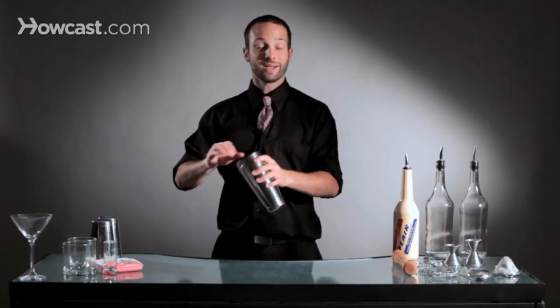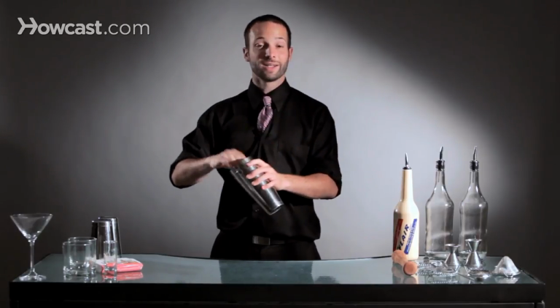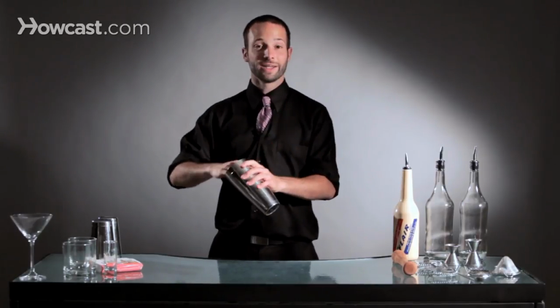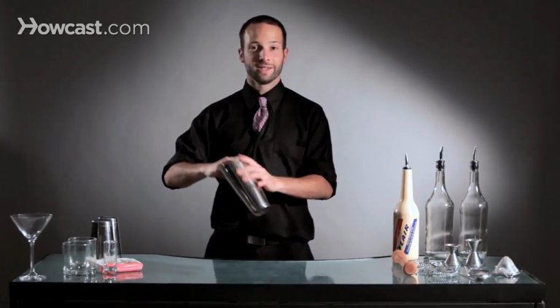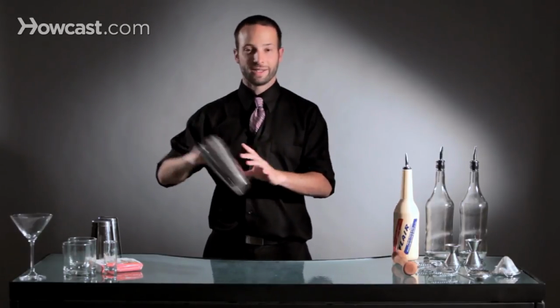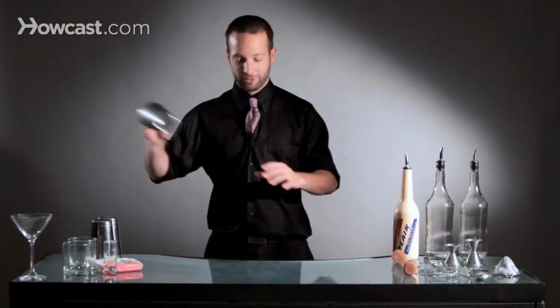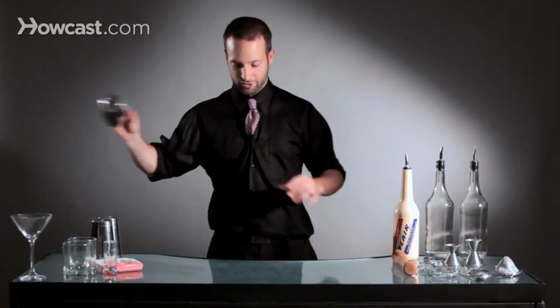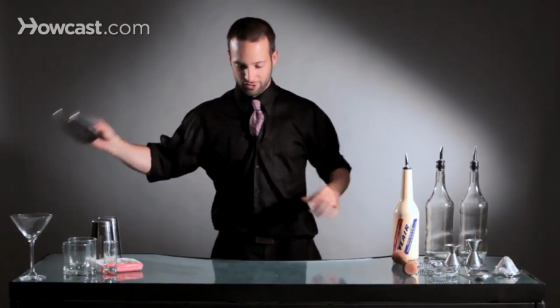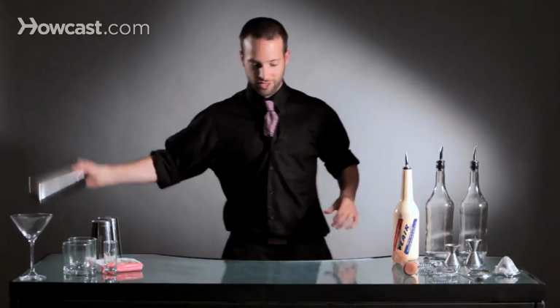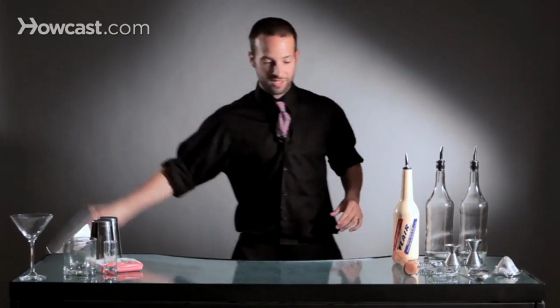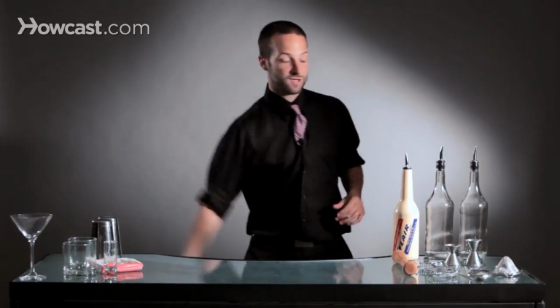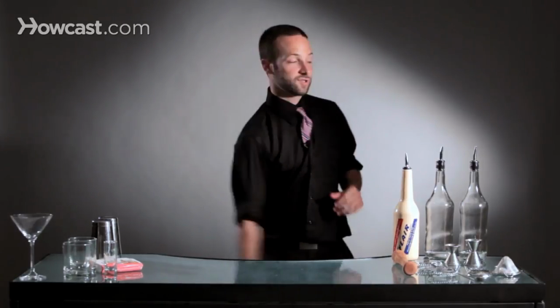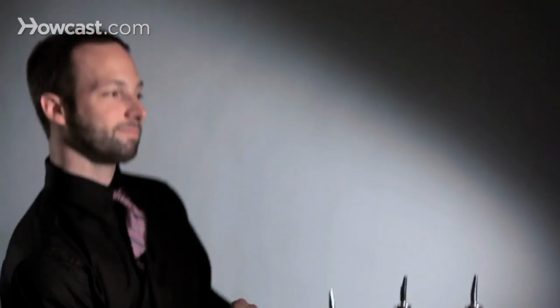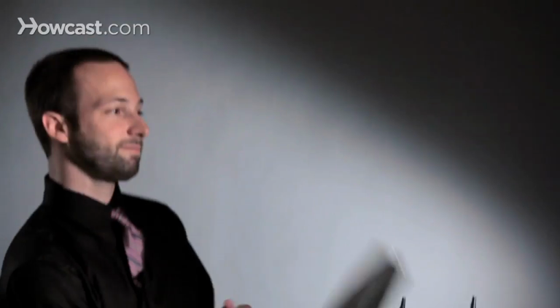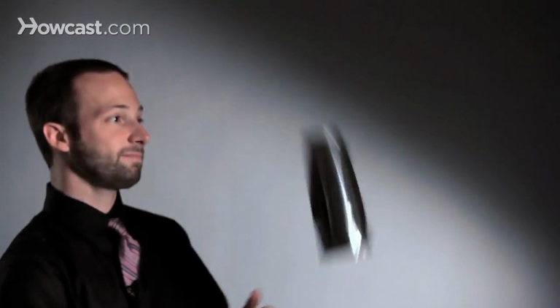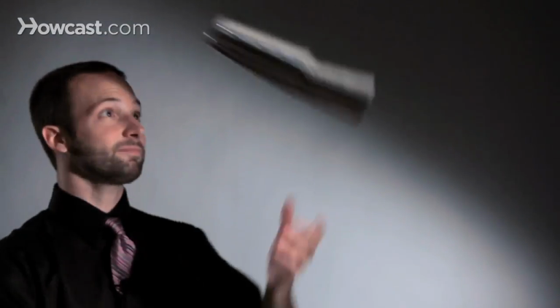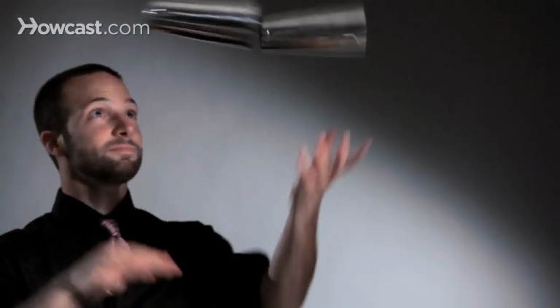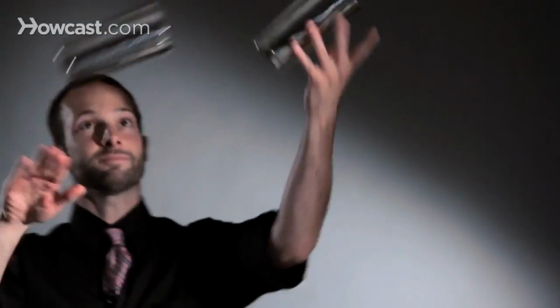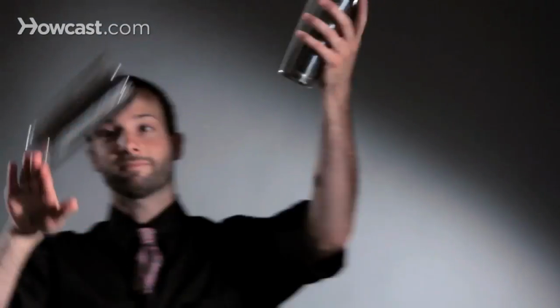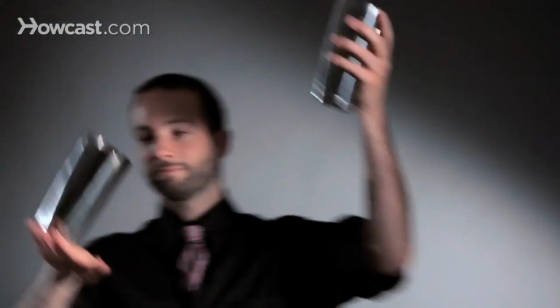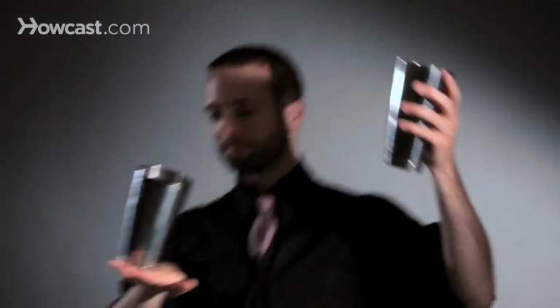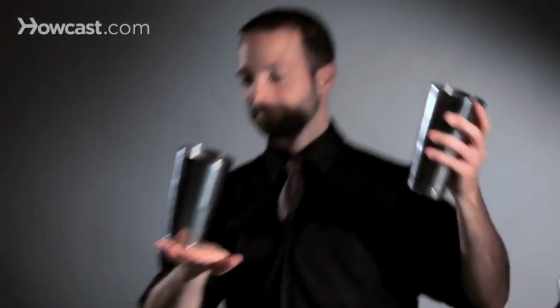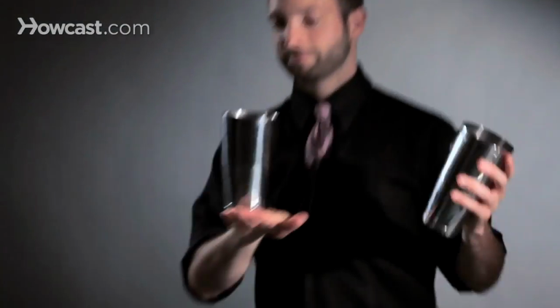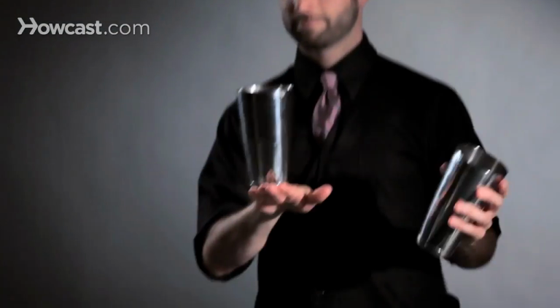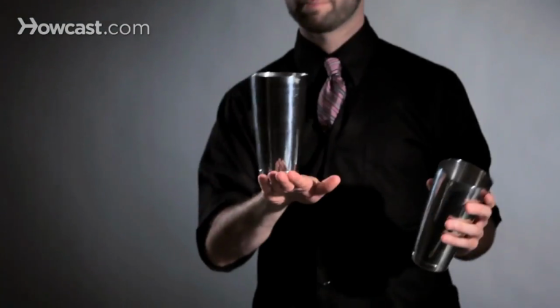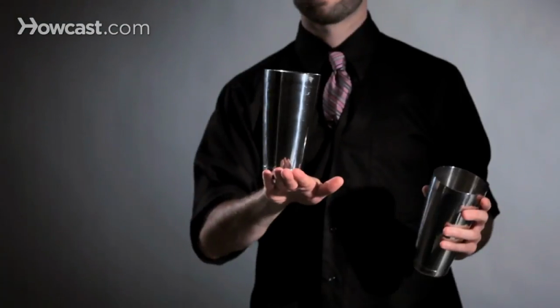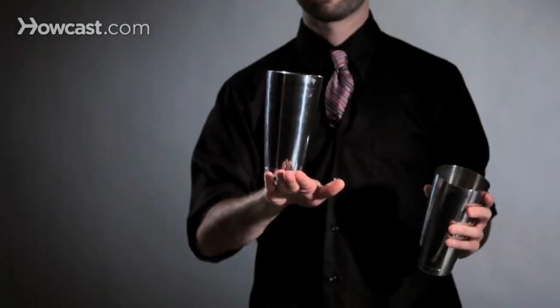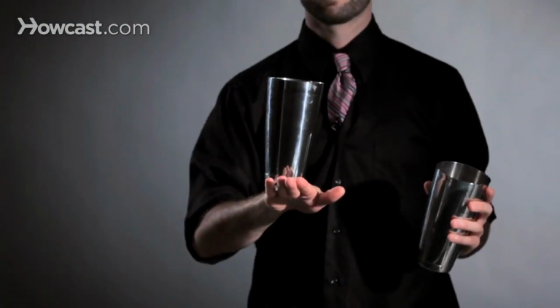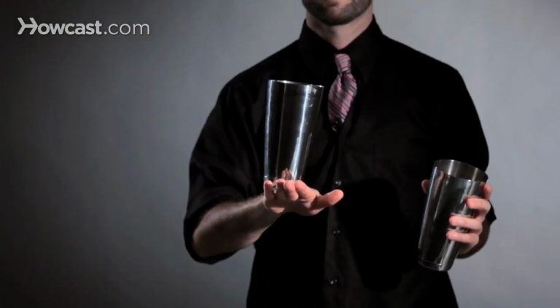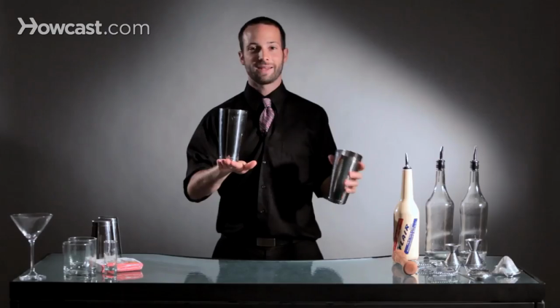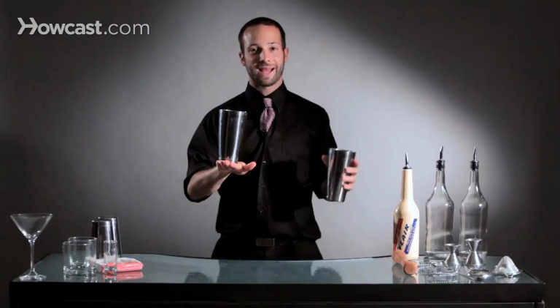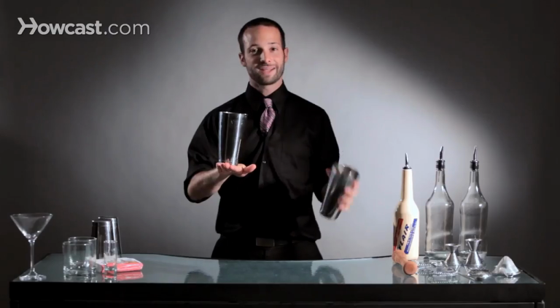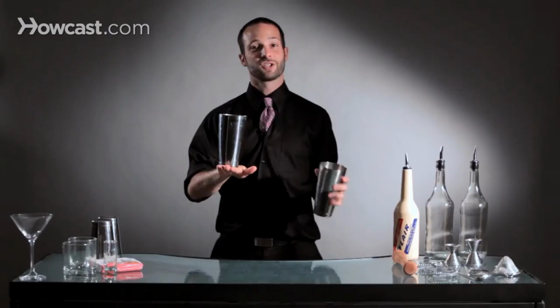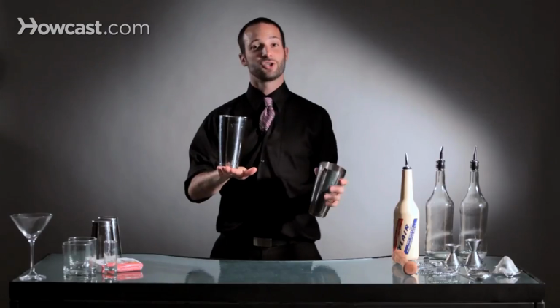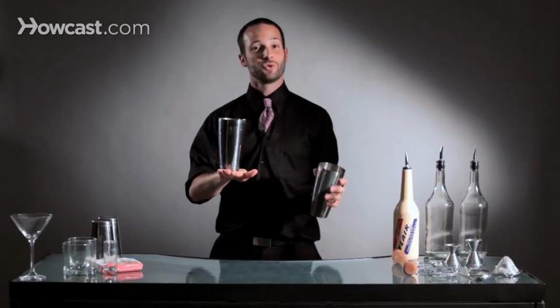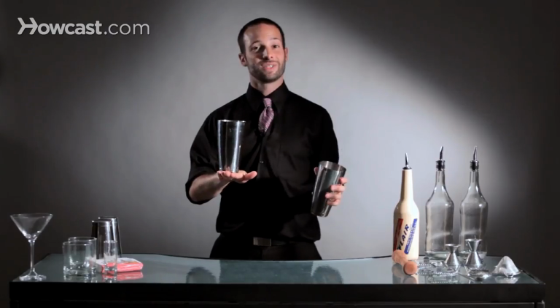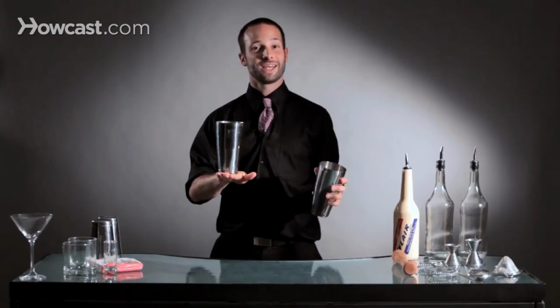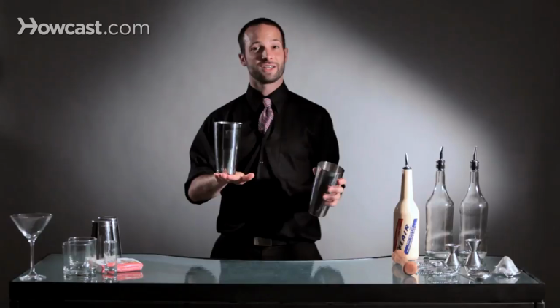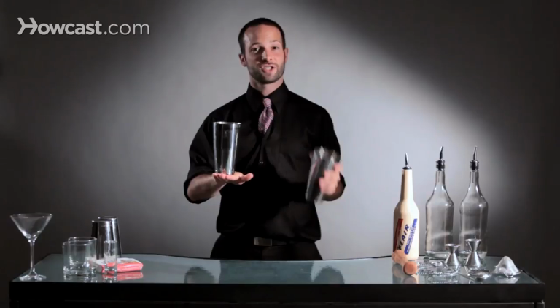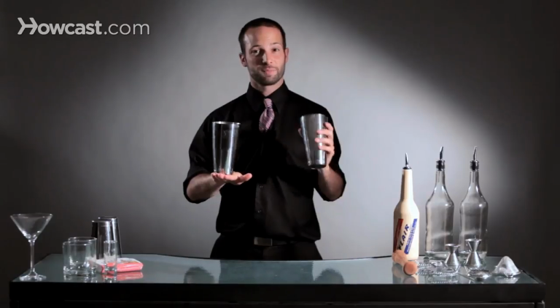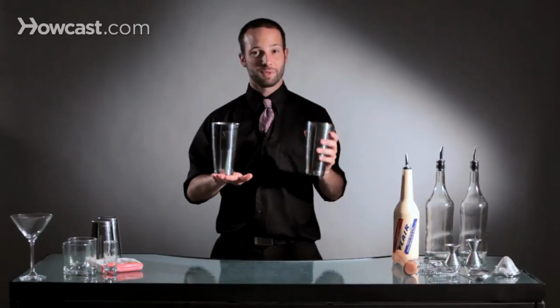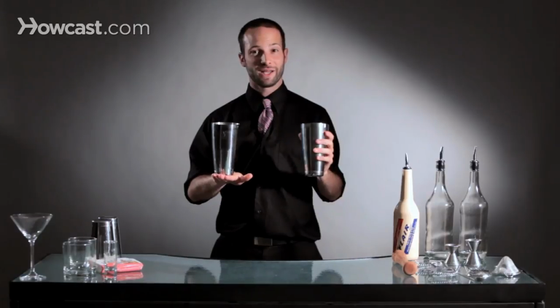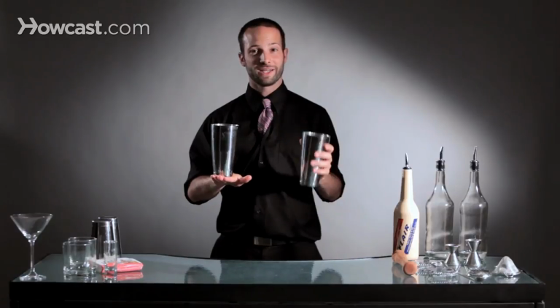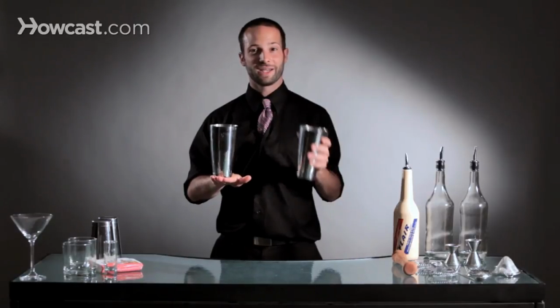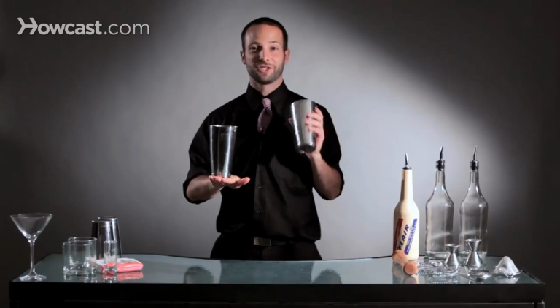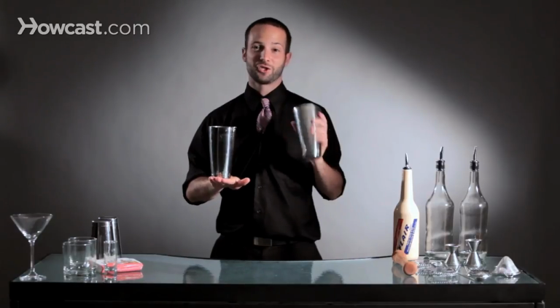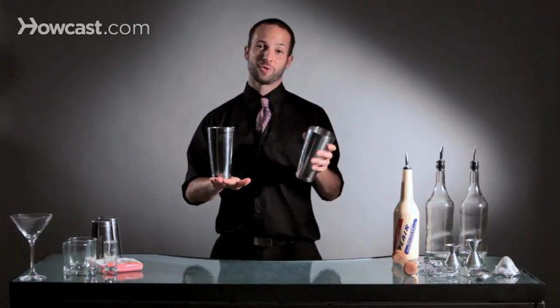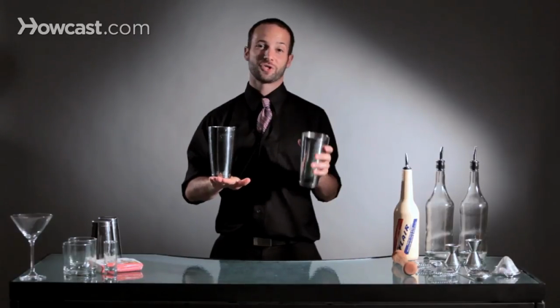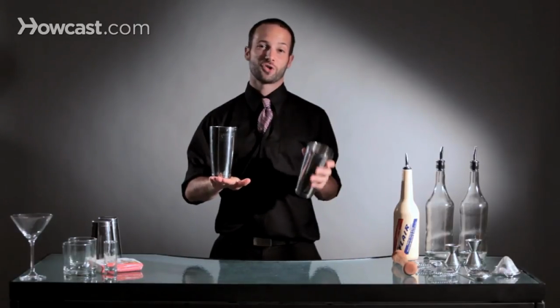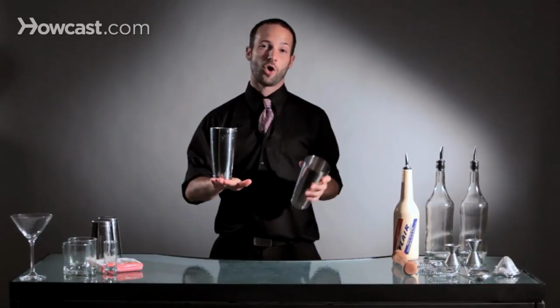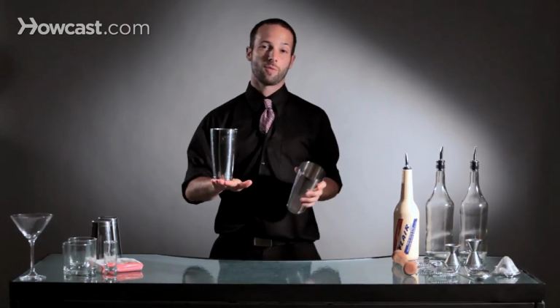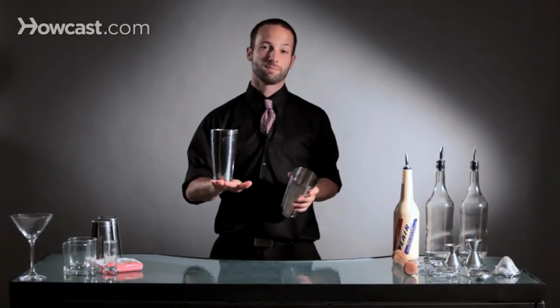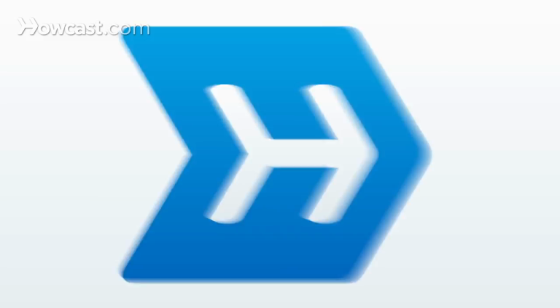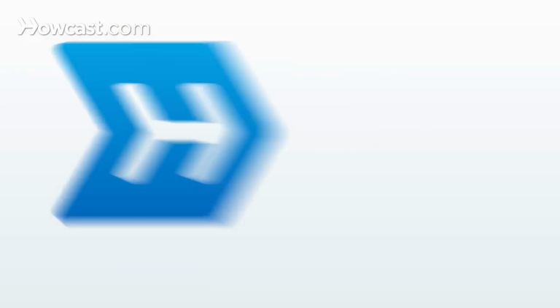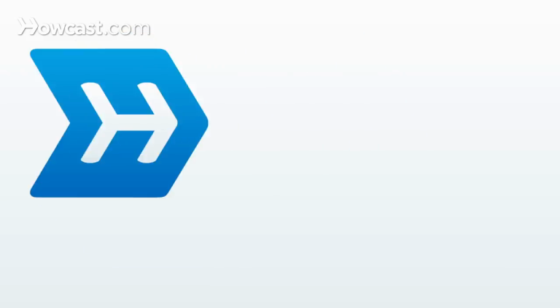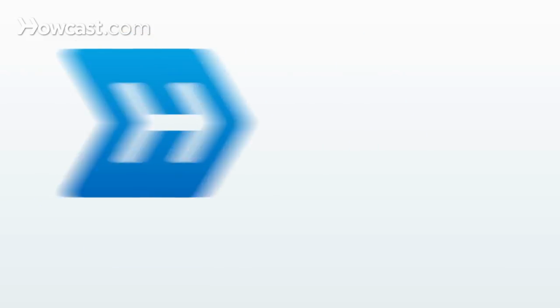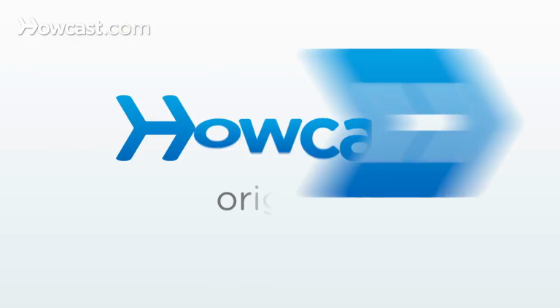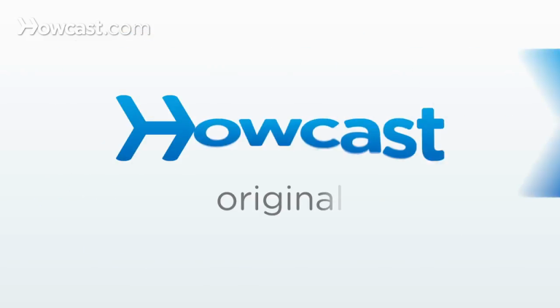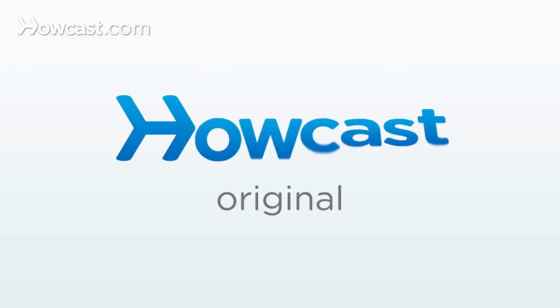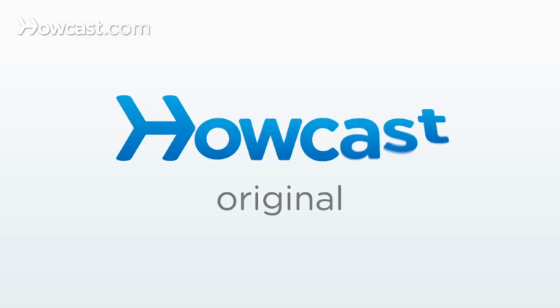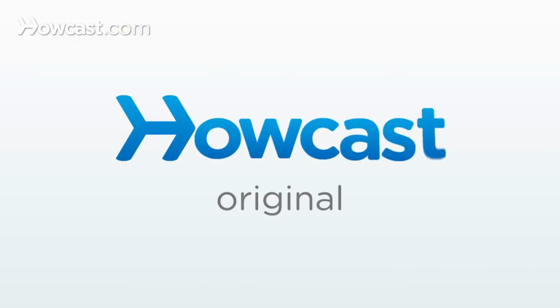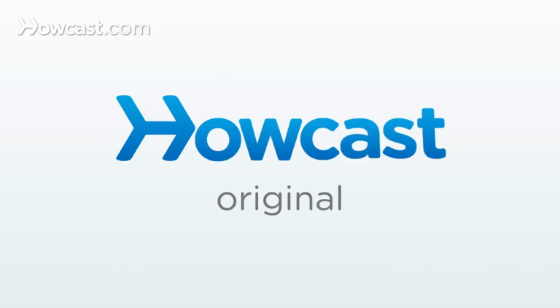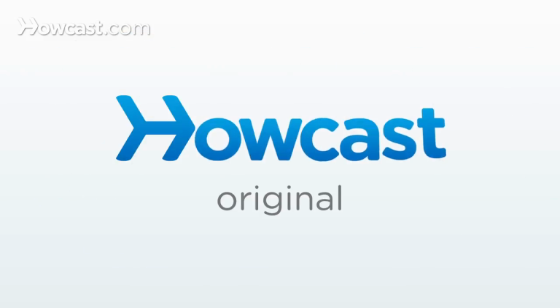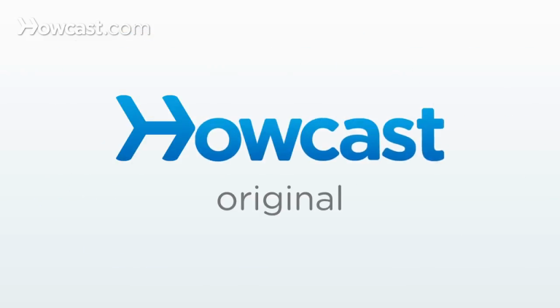Quickly, it looks like this. And that's a two-tin split into a stall. Let's do this one.